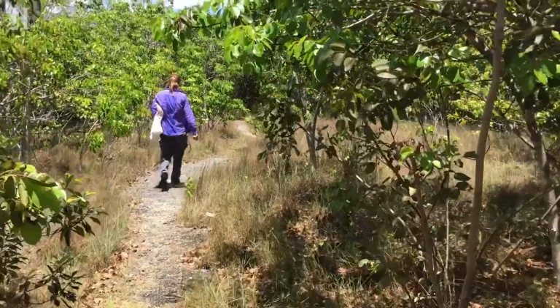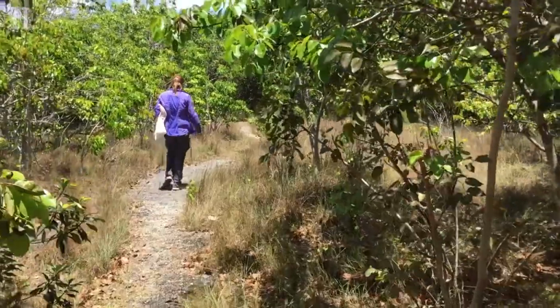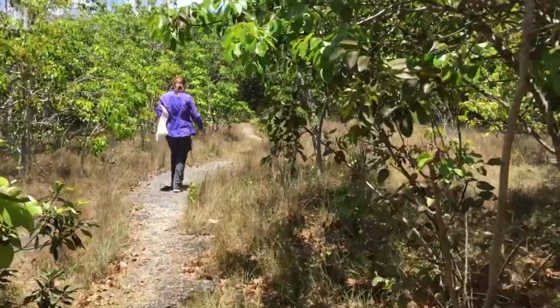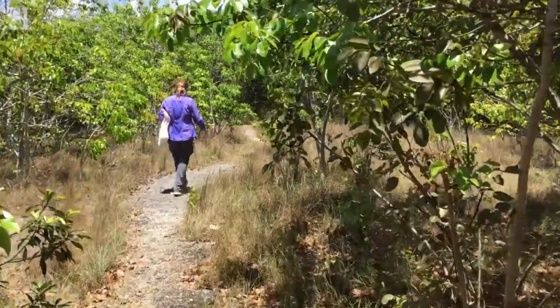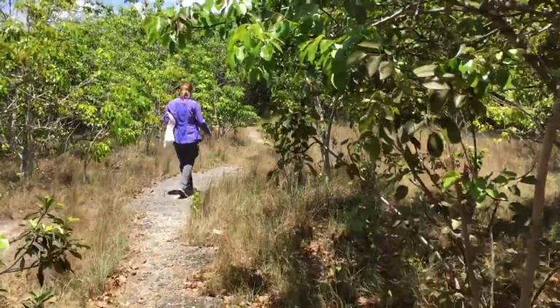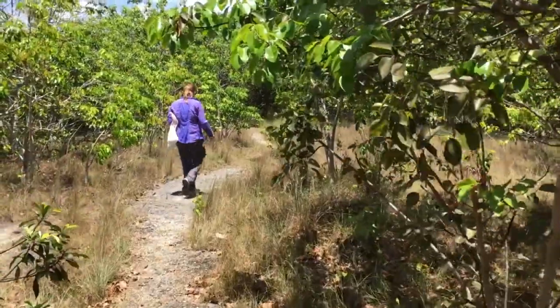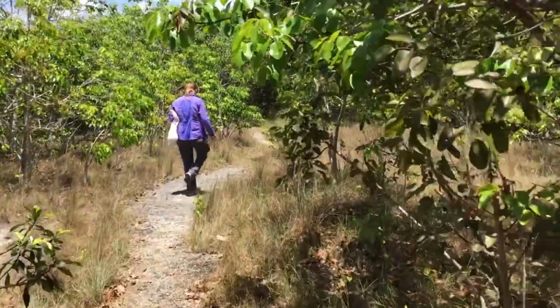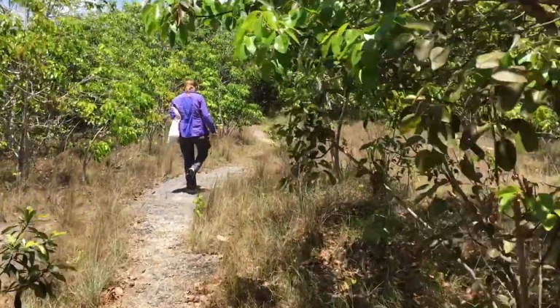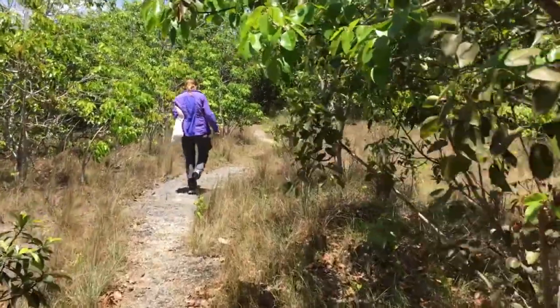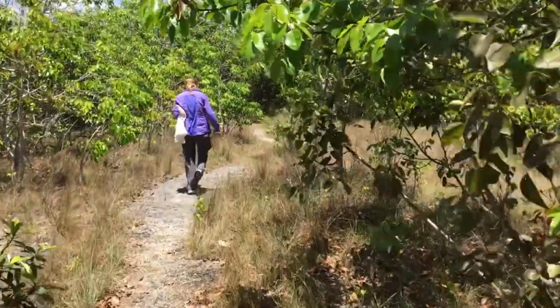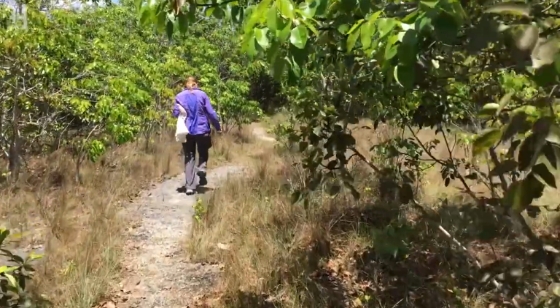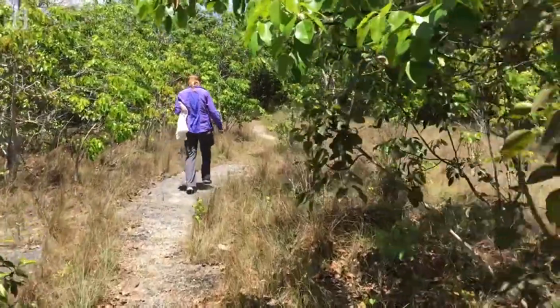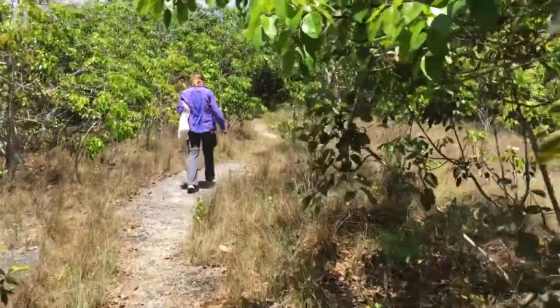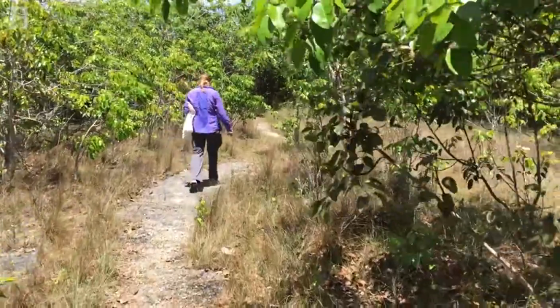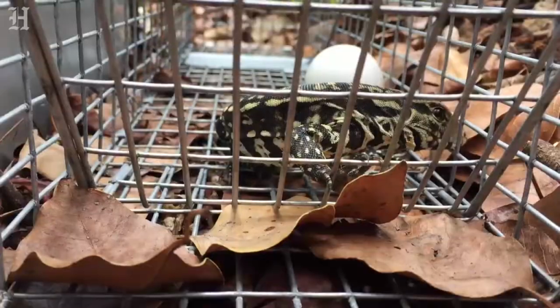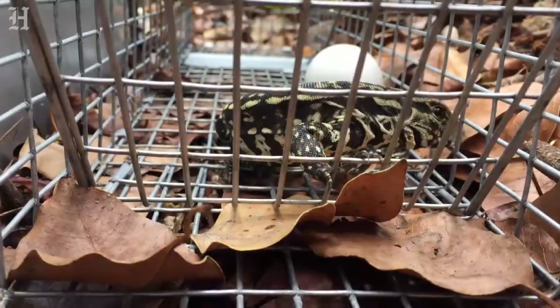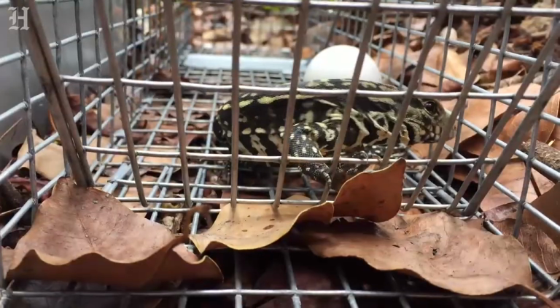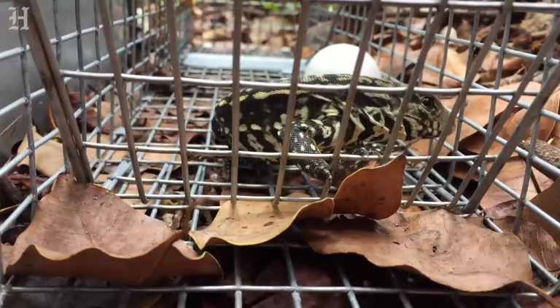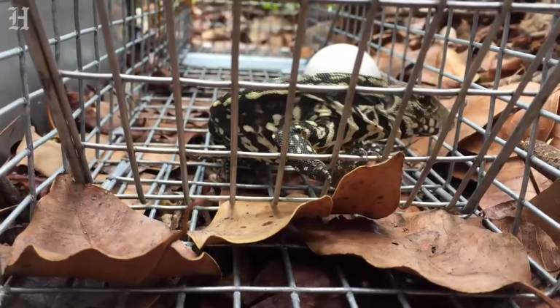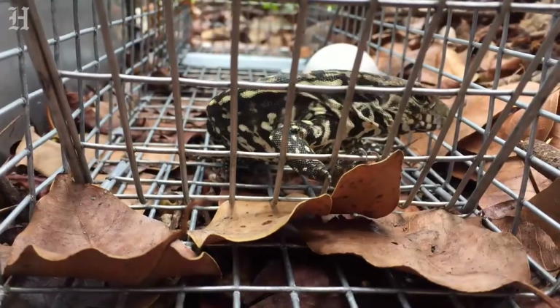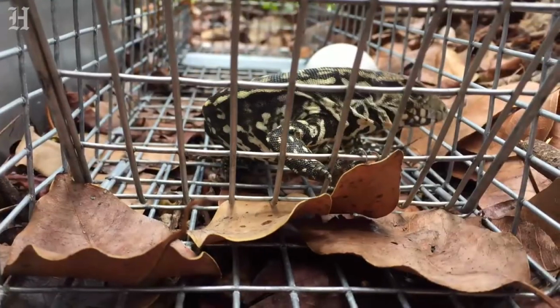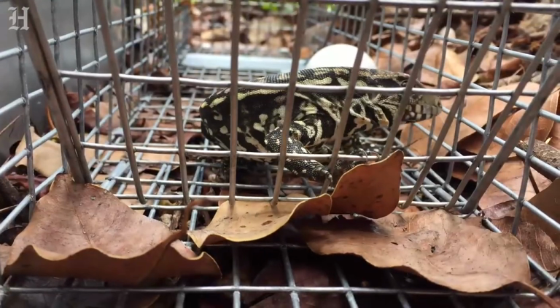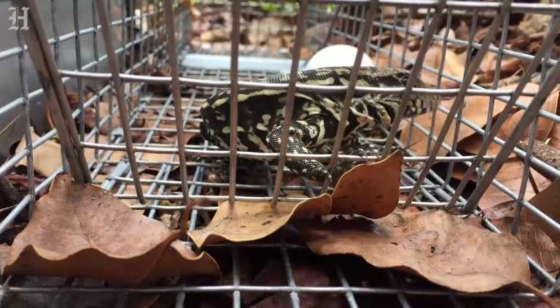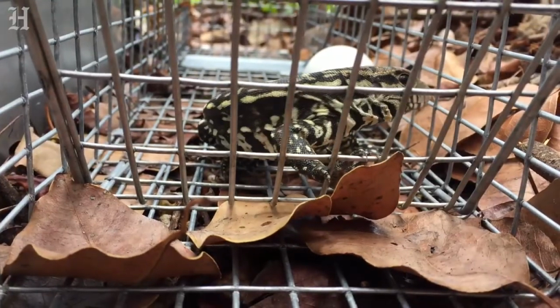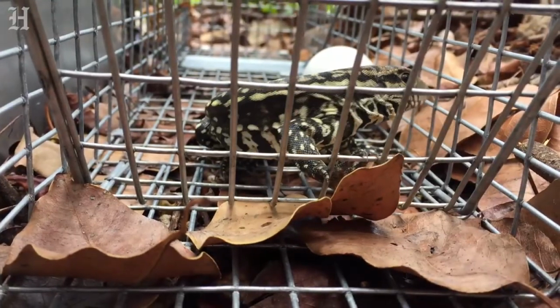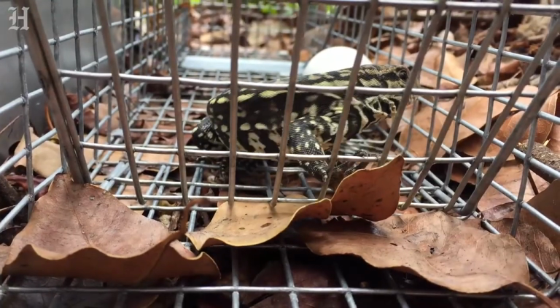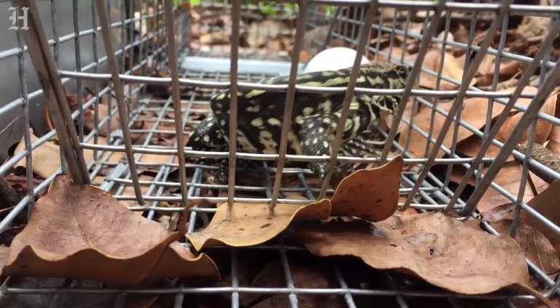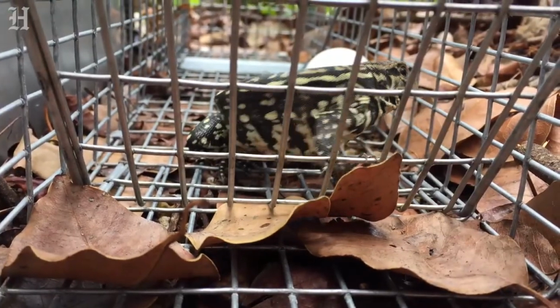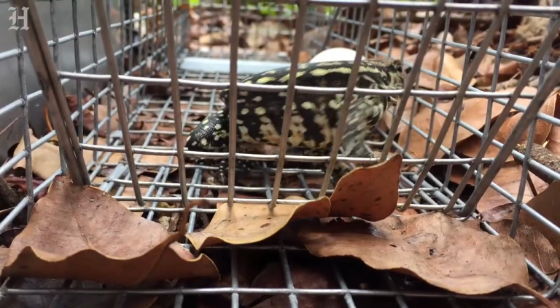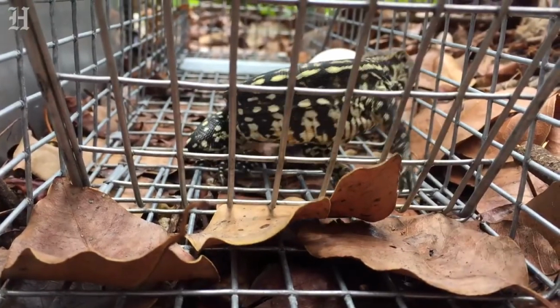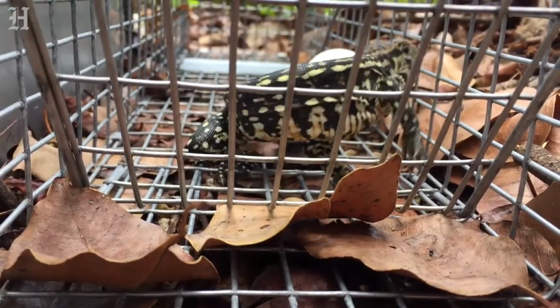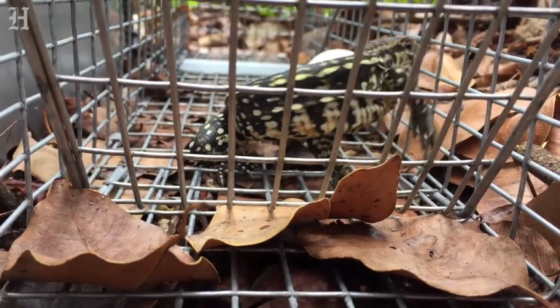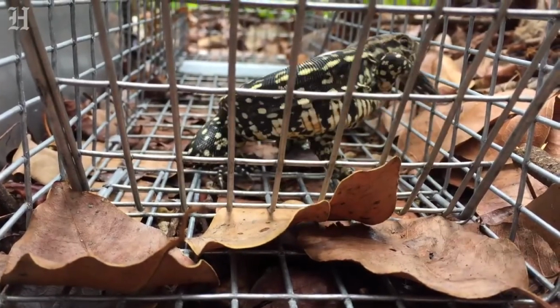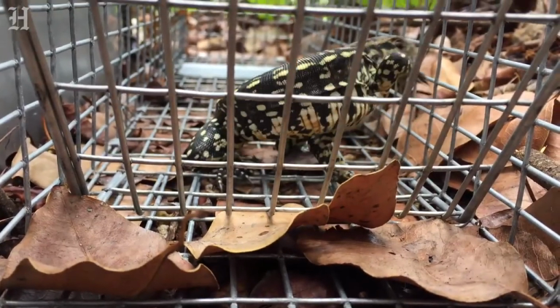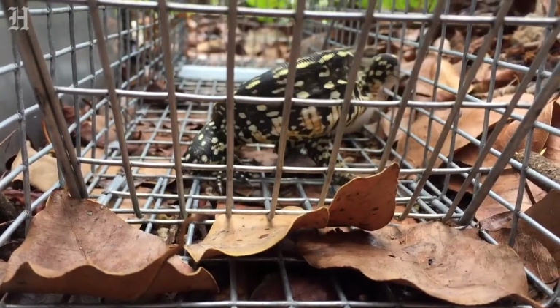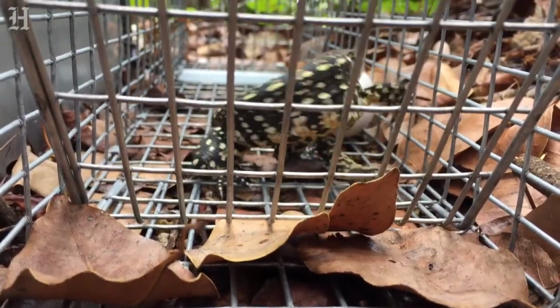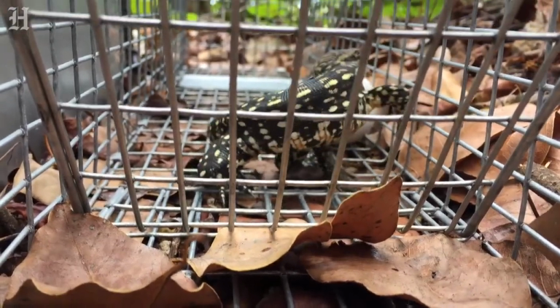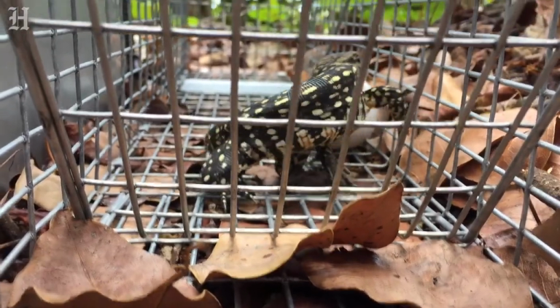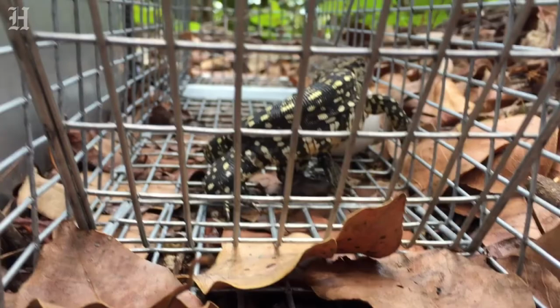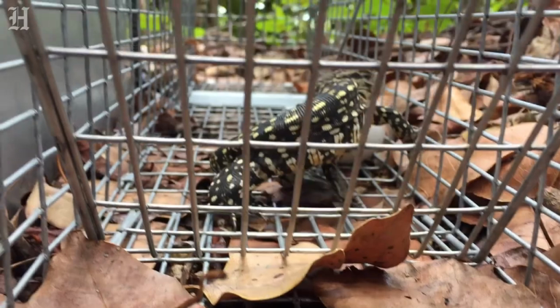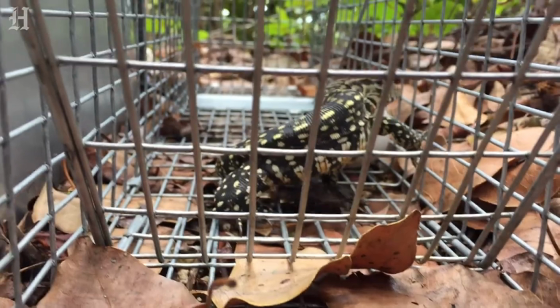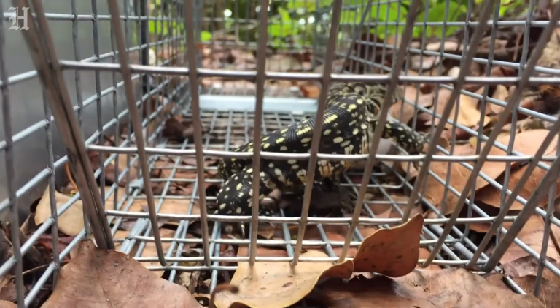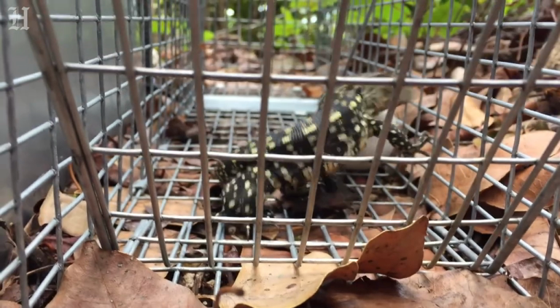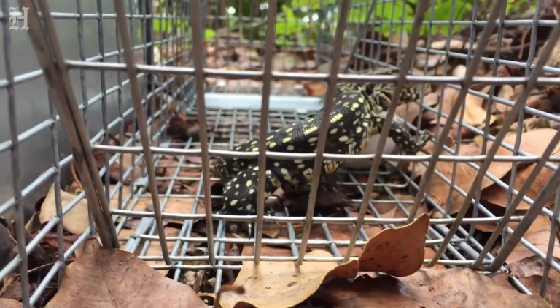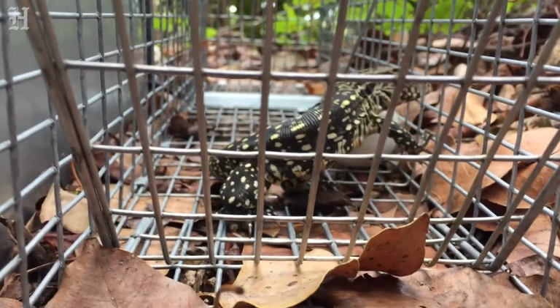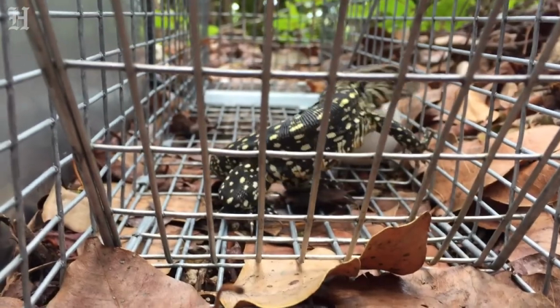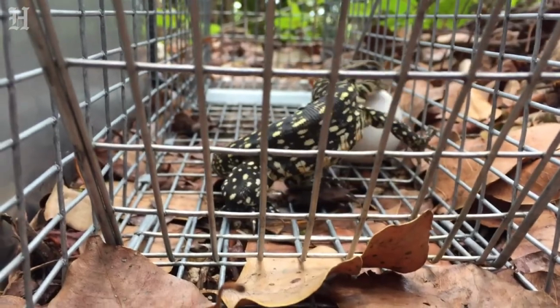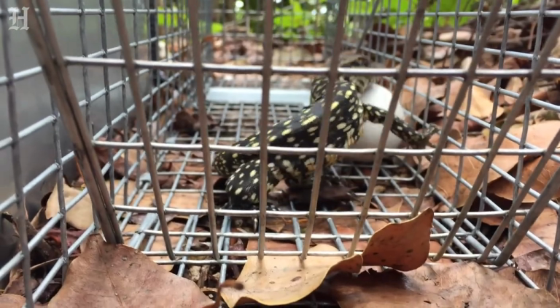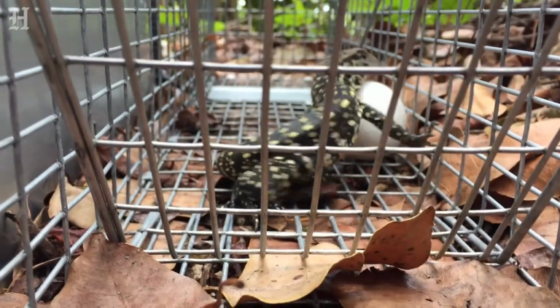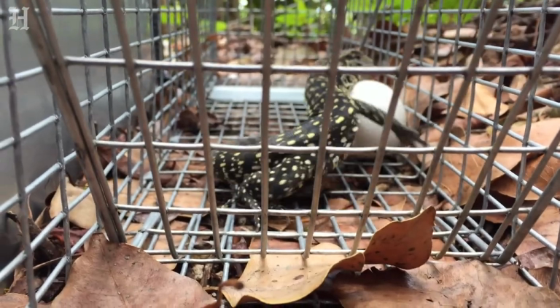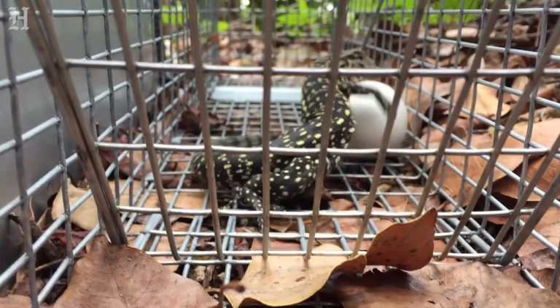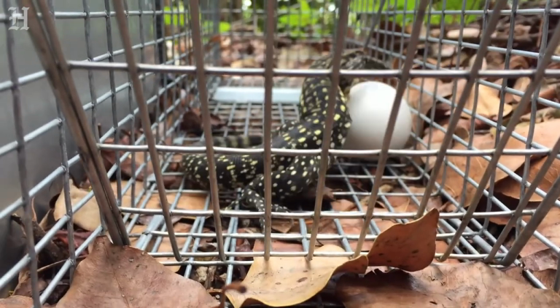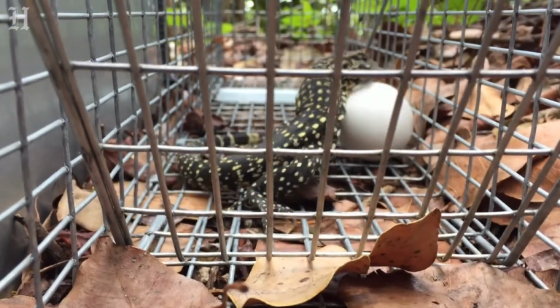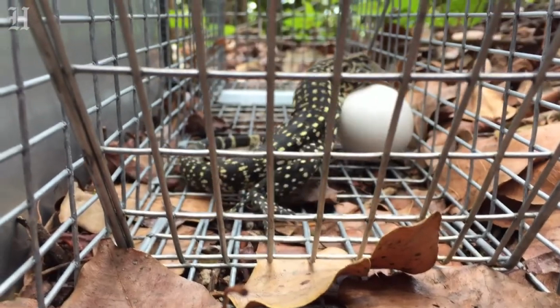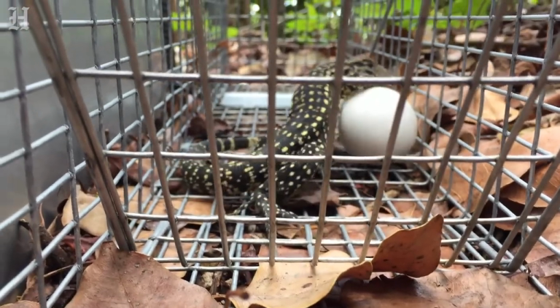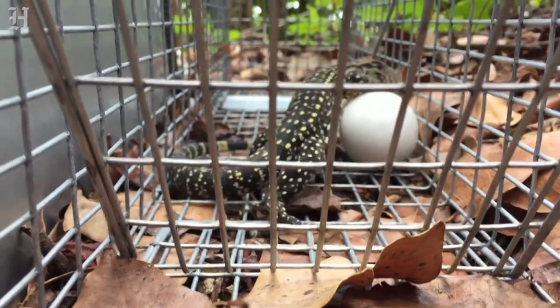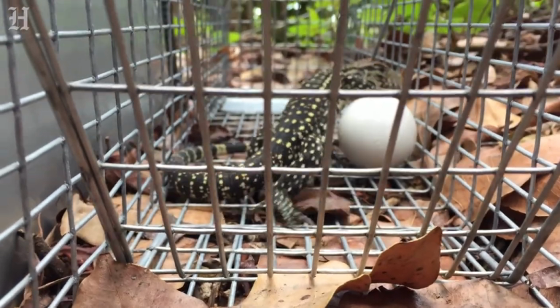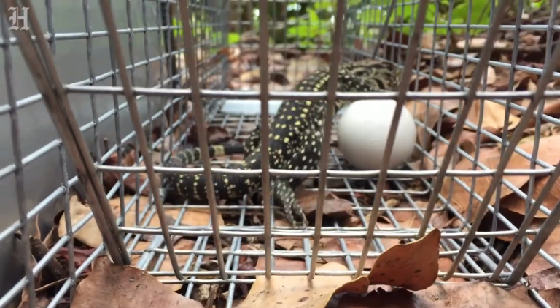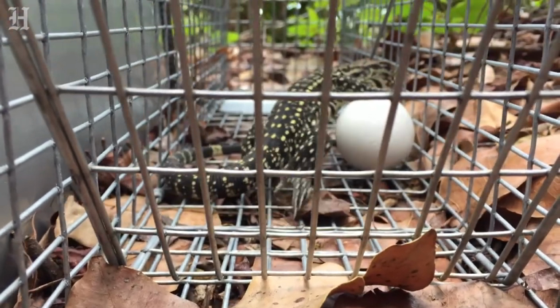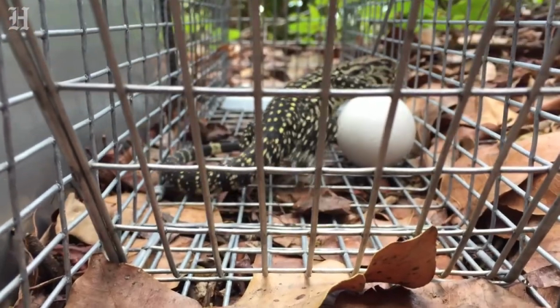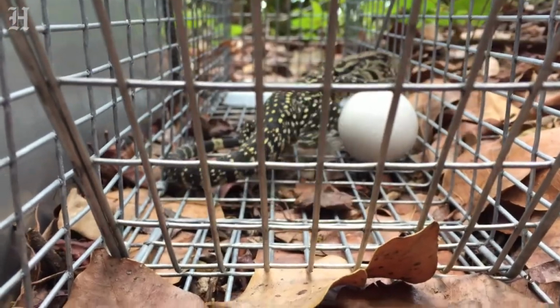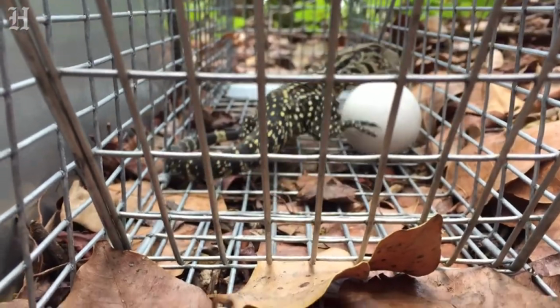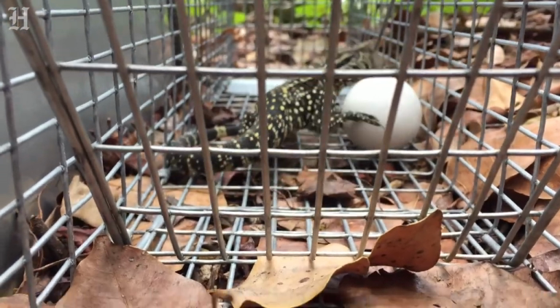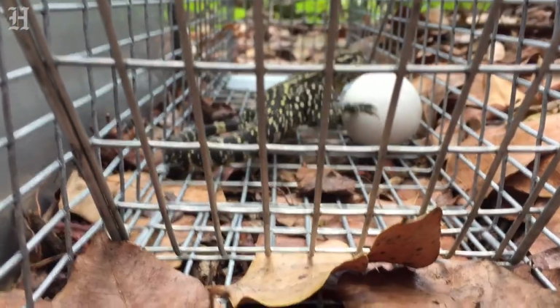We come out here and if eggs are stolen, we replace them. If we catch a tegu, we remove it and bring it back to our lab.